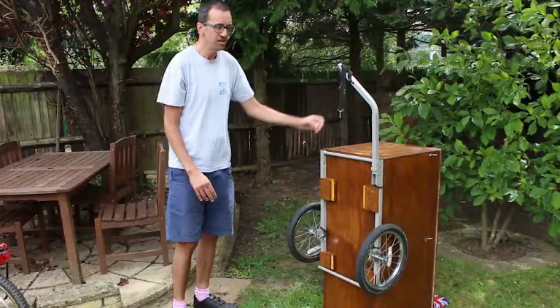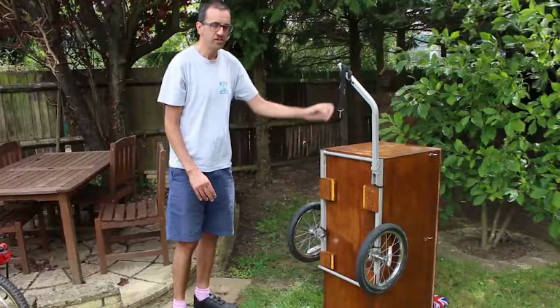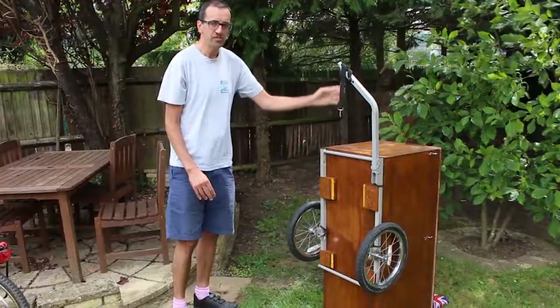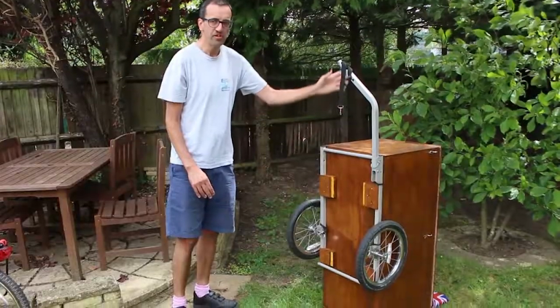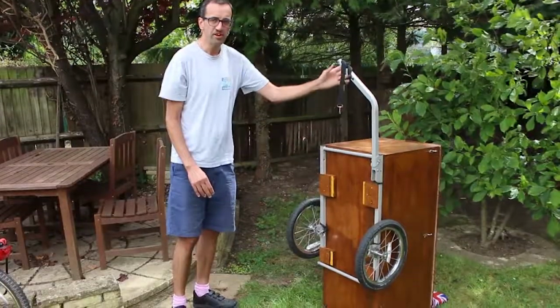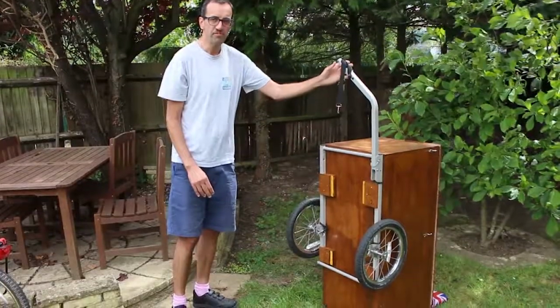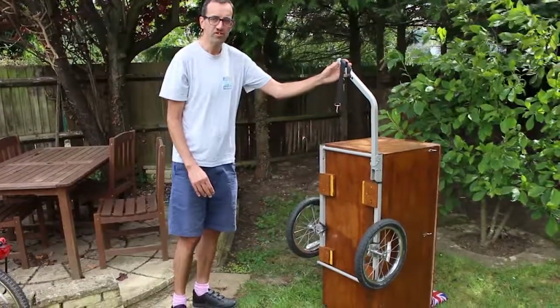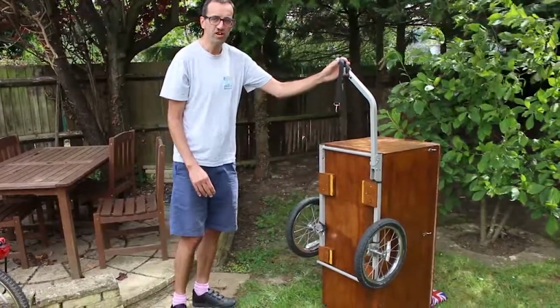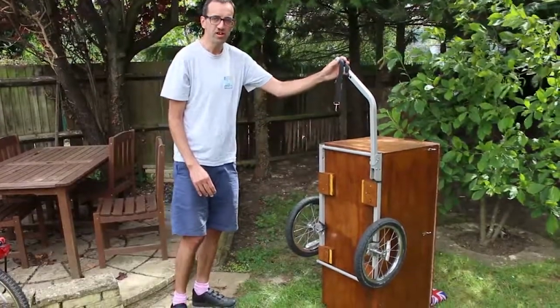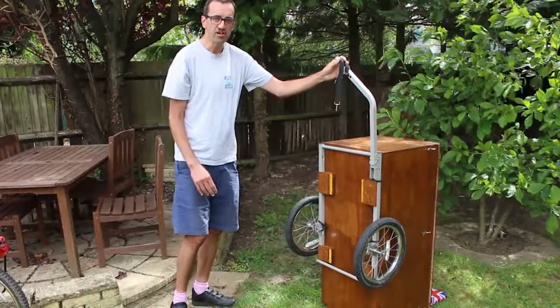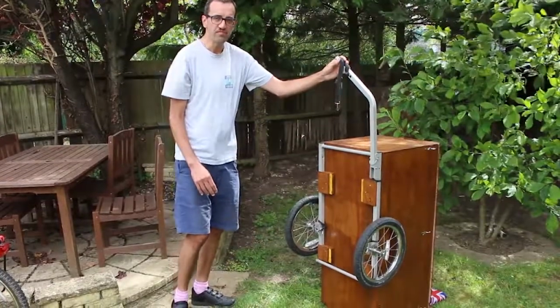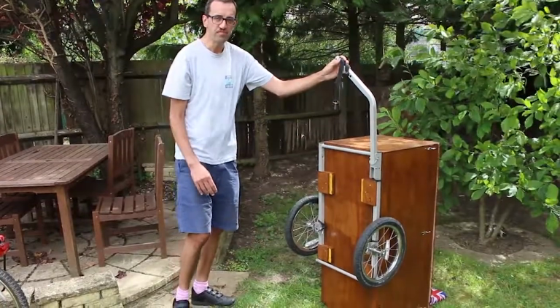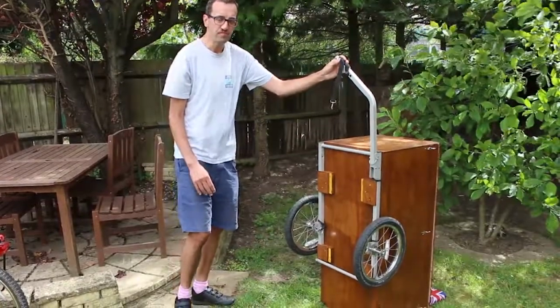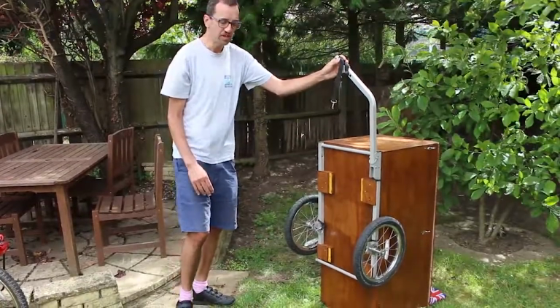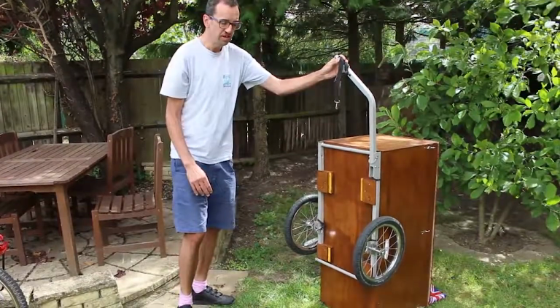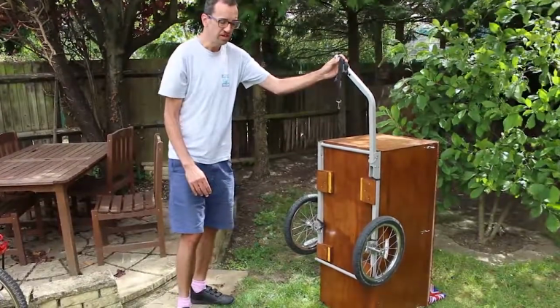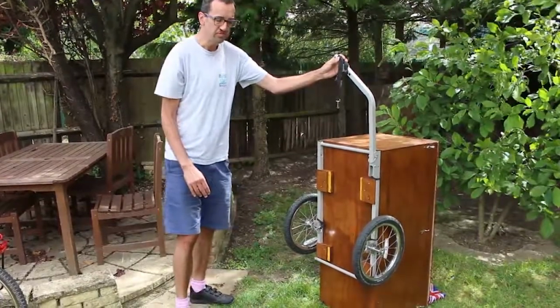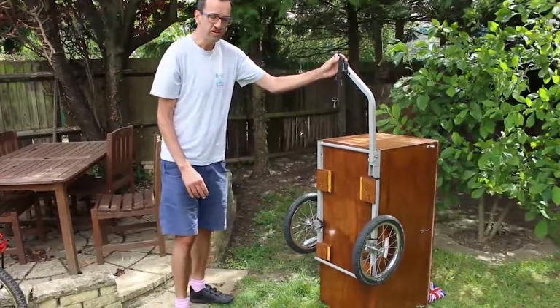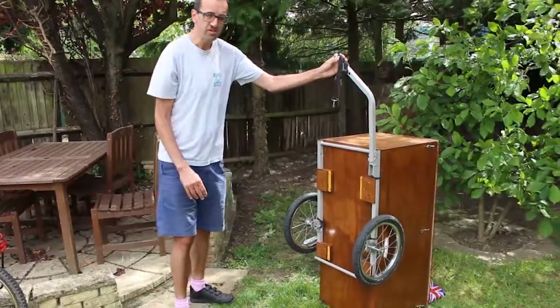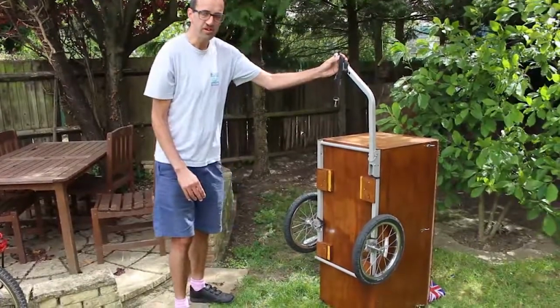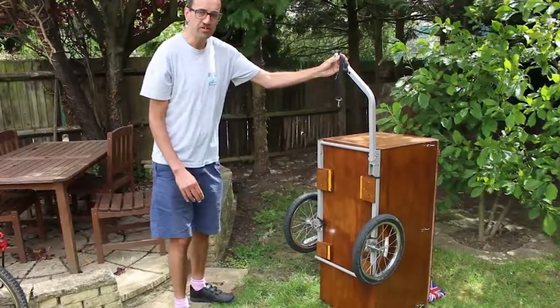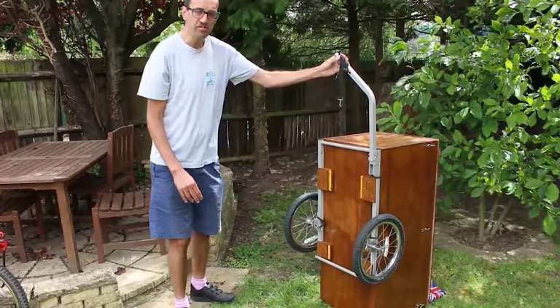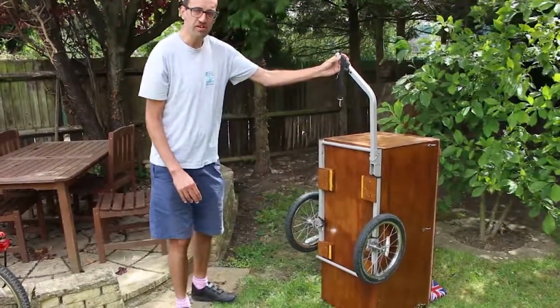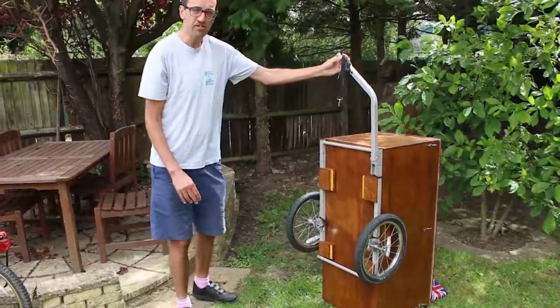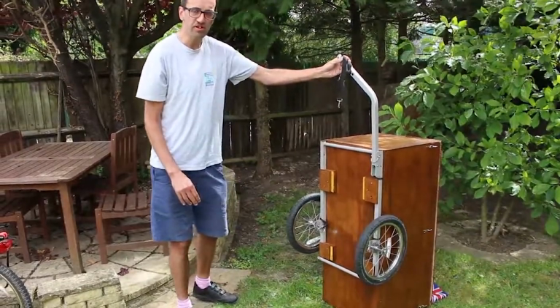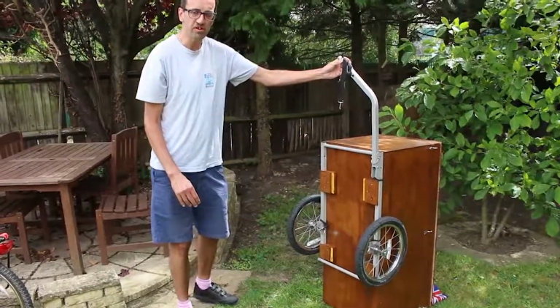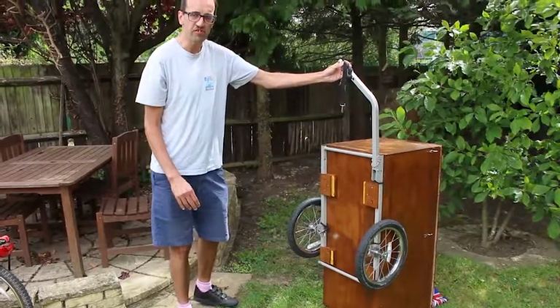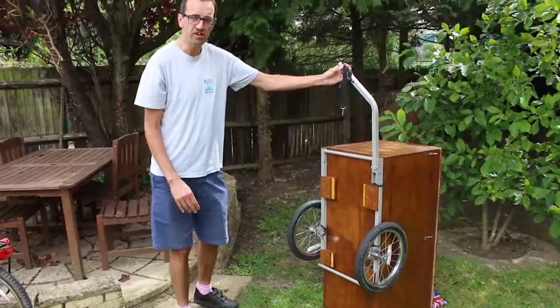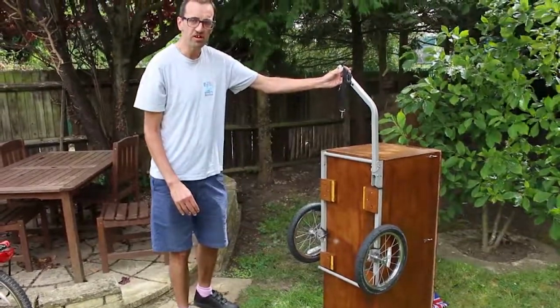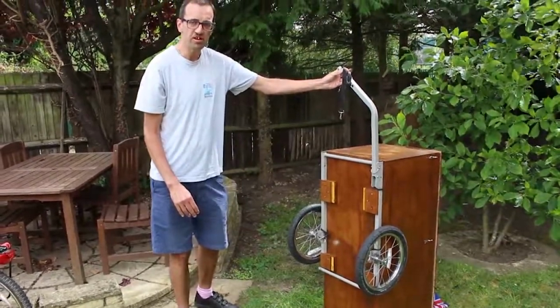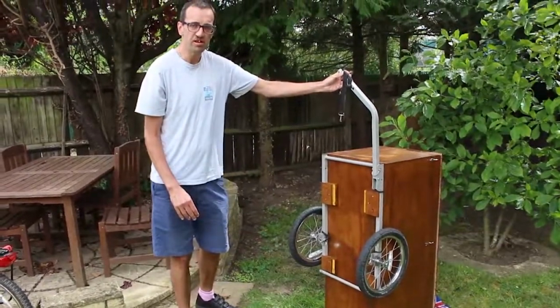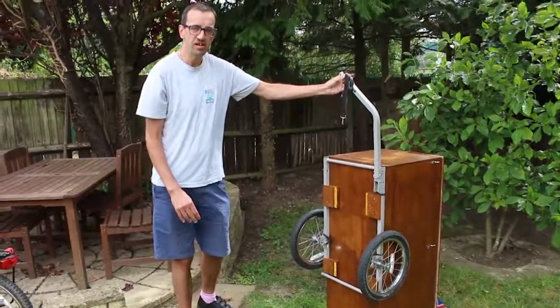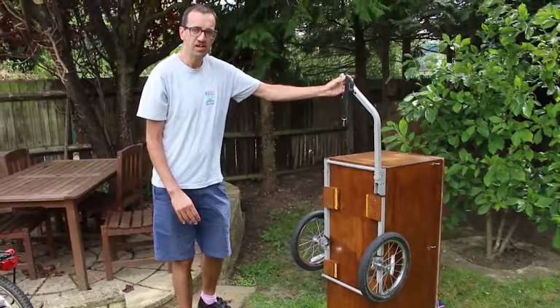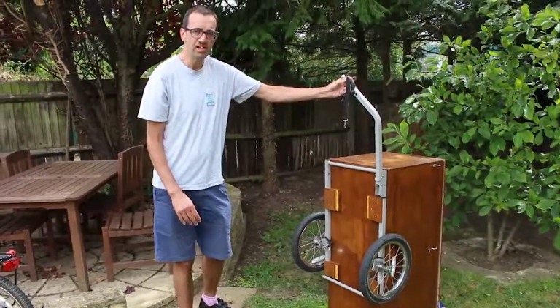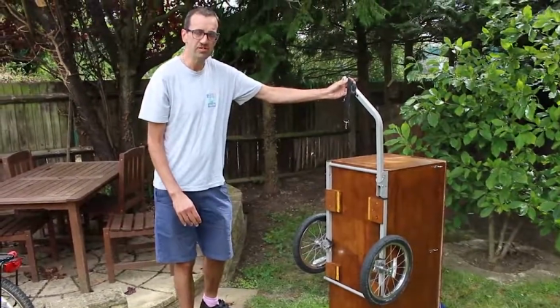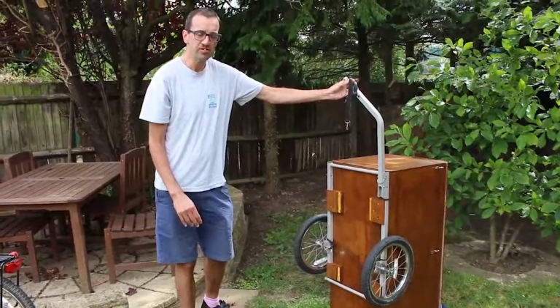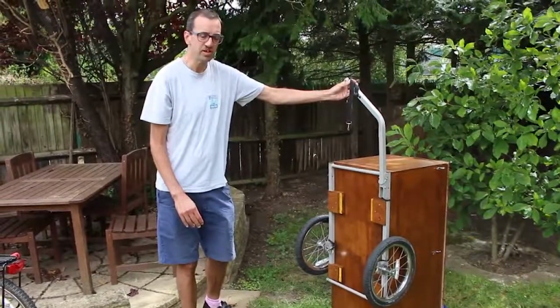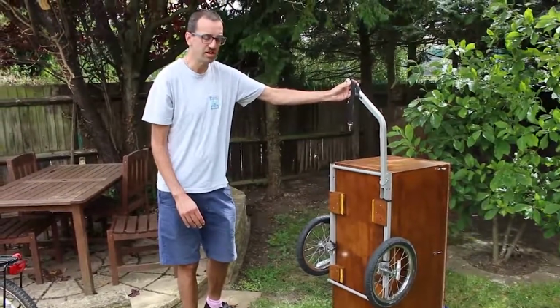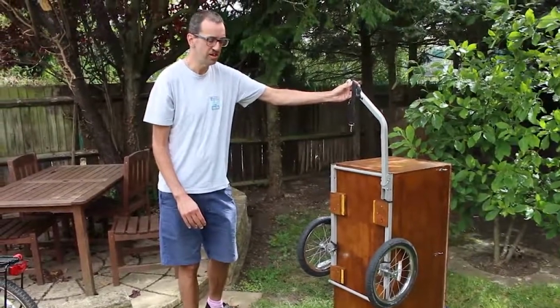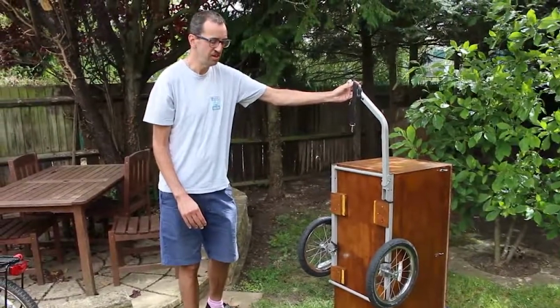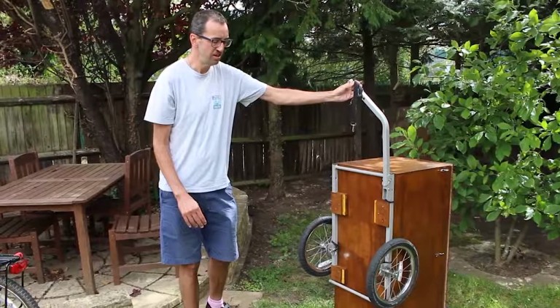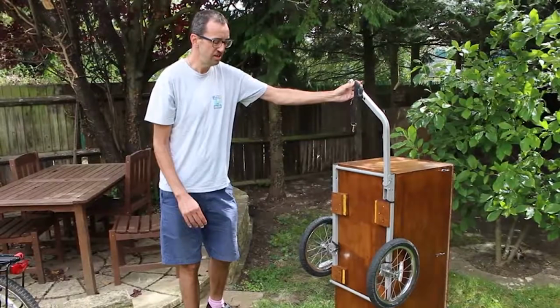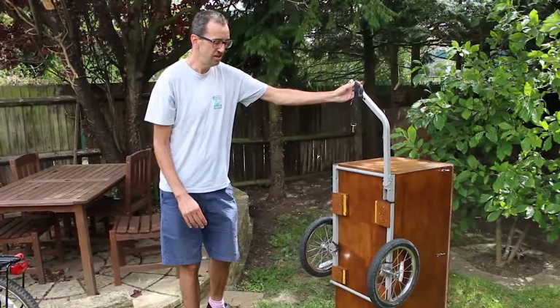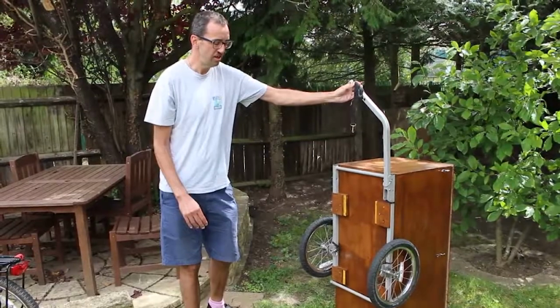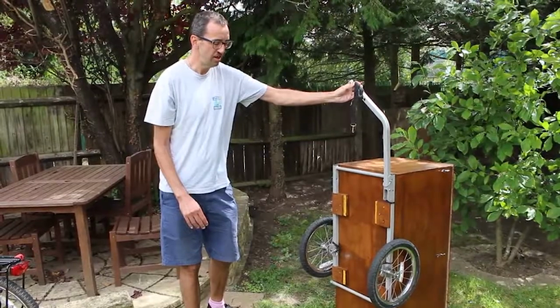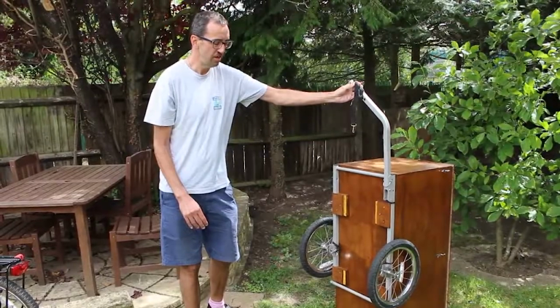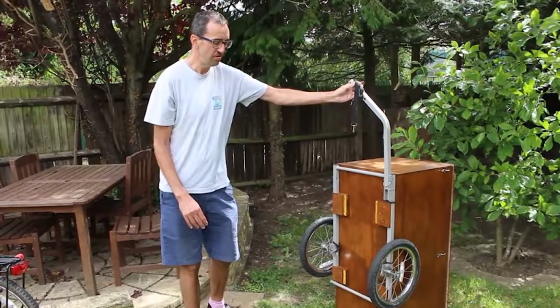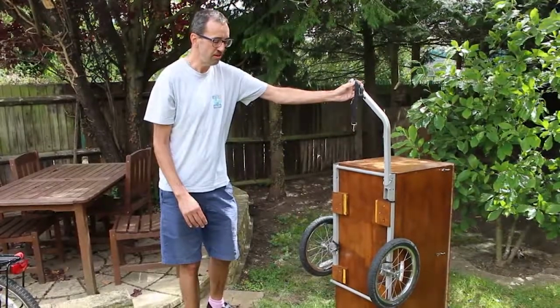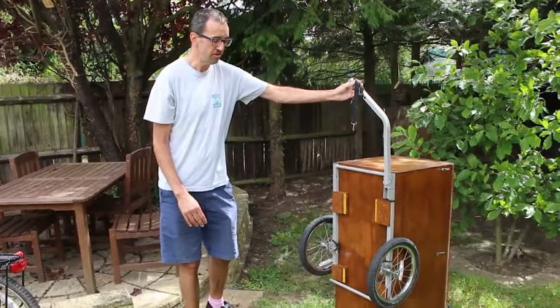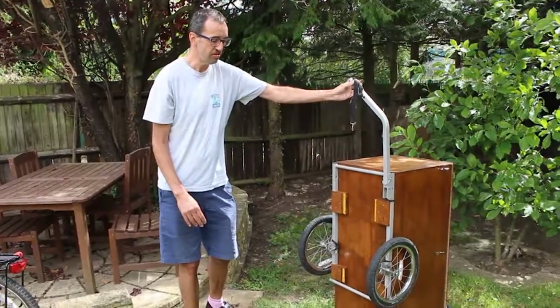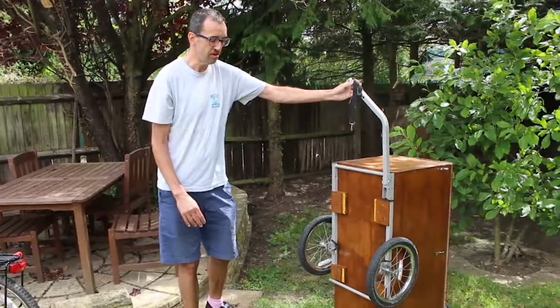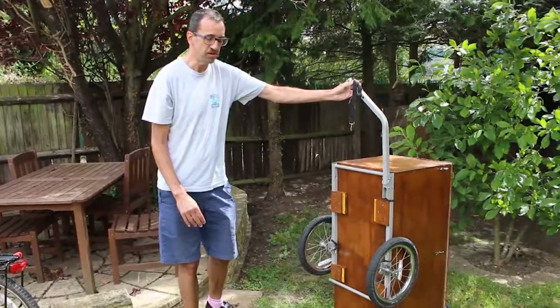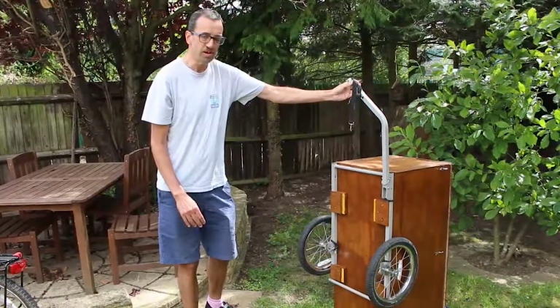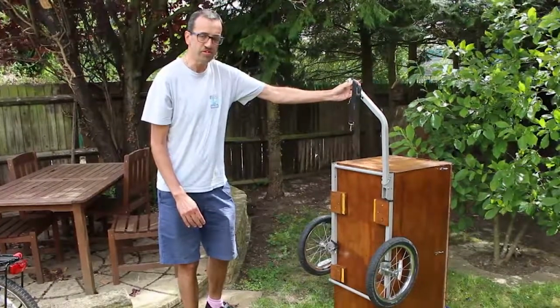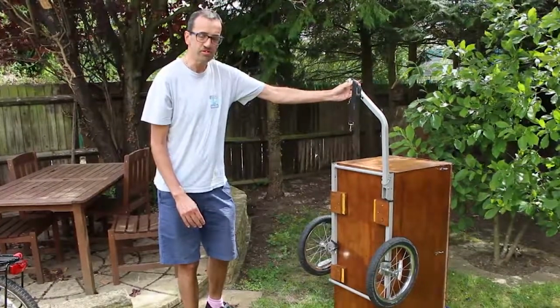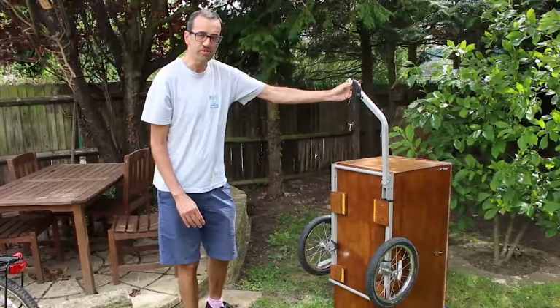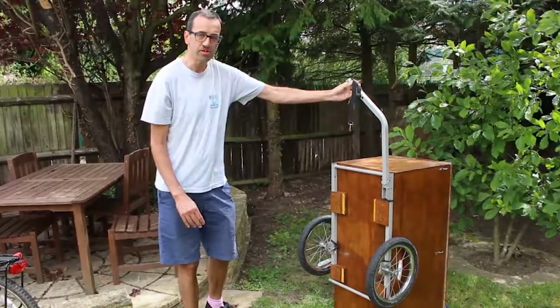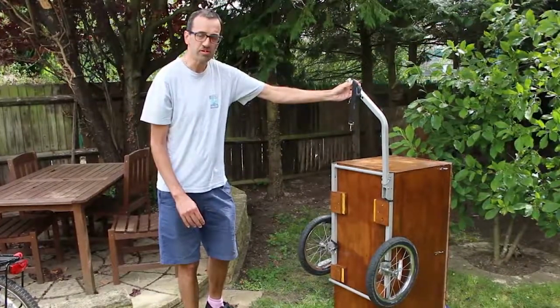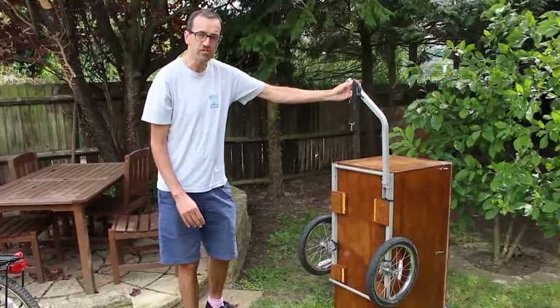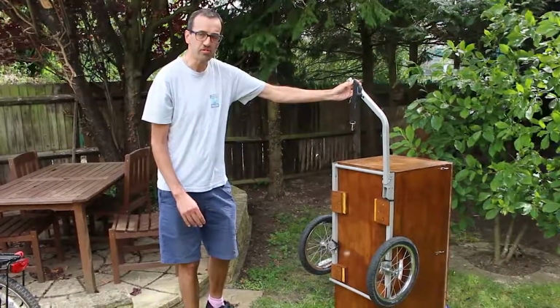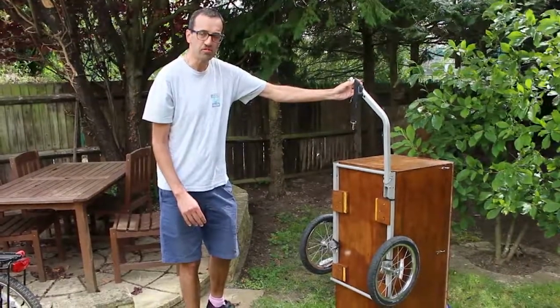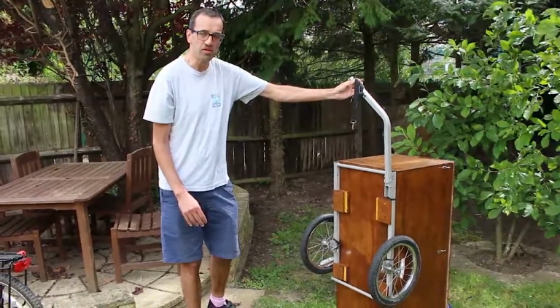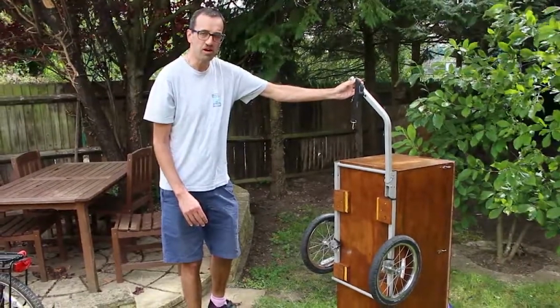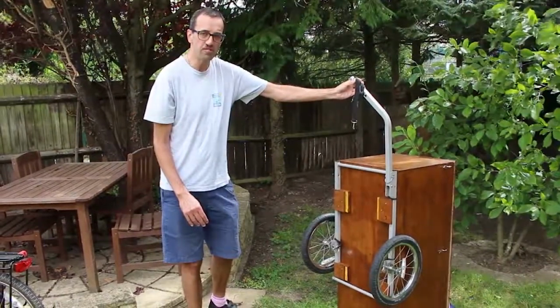So that's my trailer. It's been a great success so far and I hope it lasts a good long while.